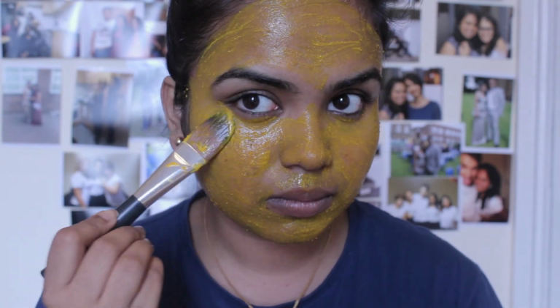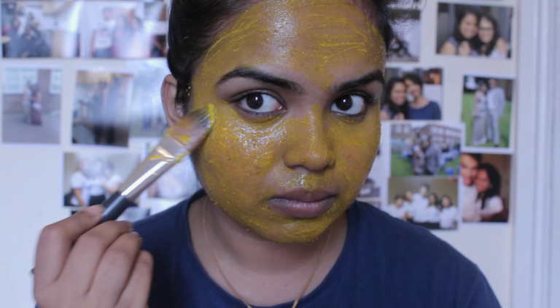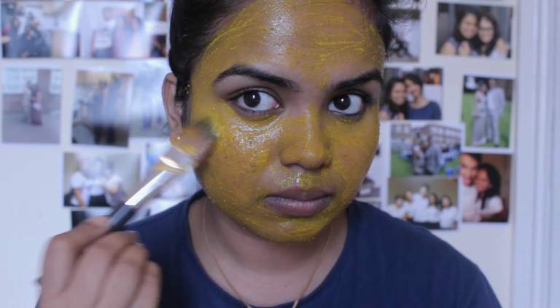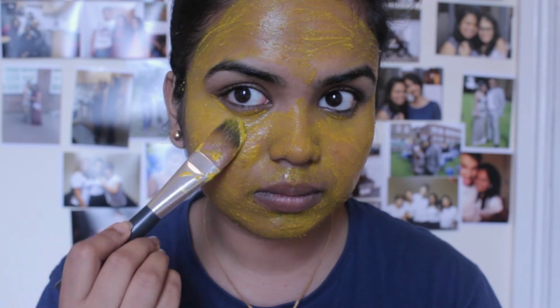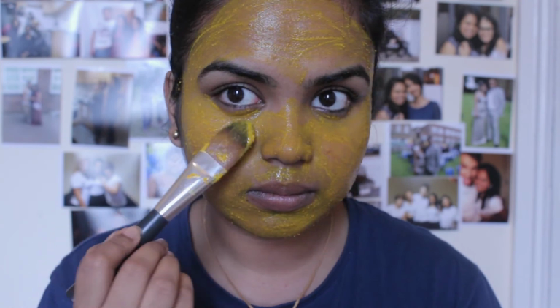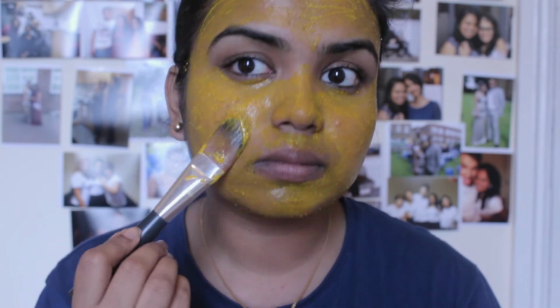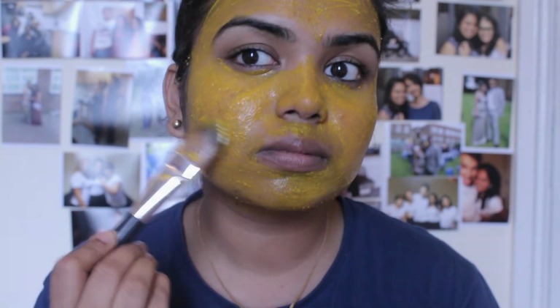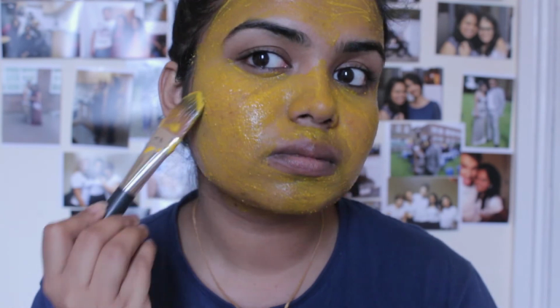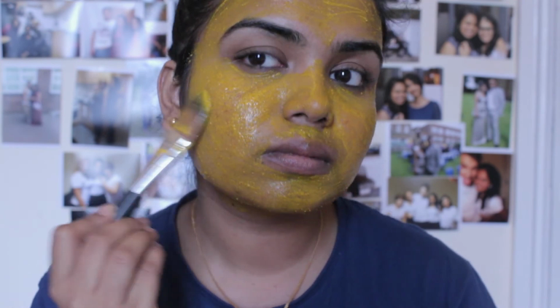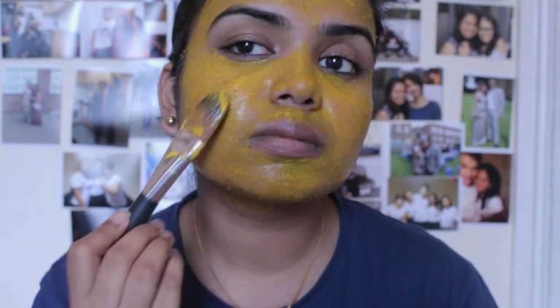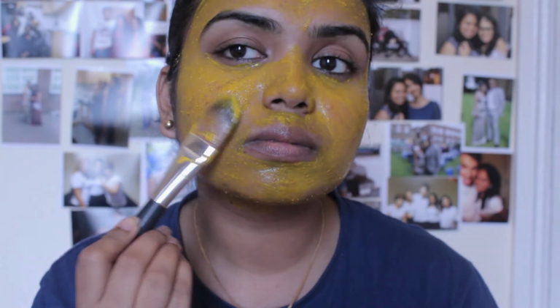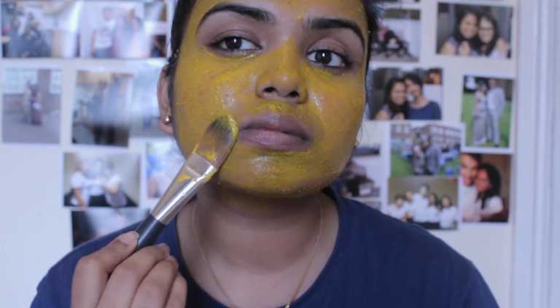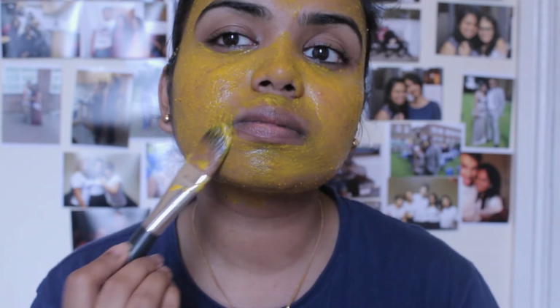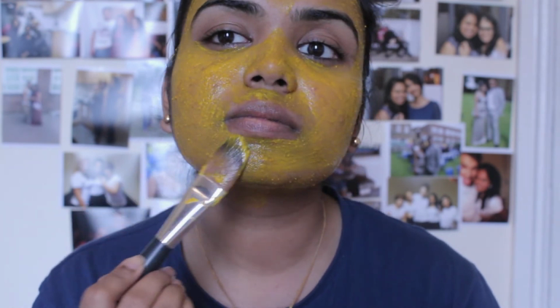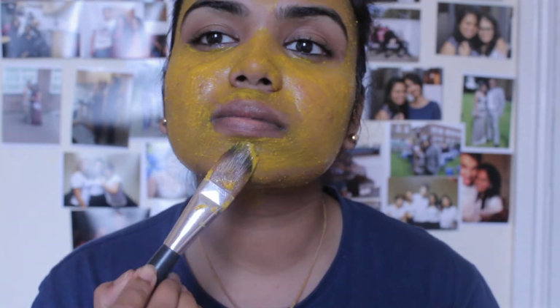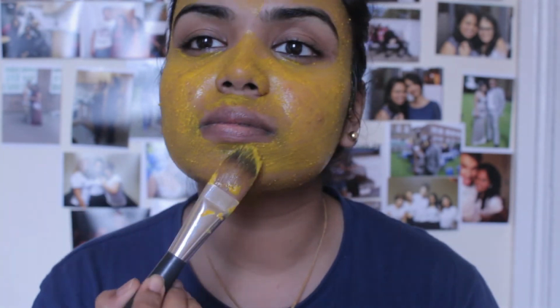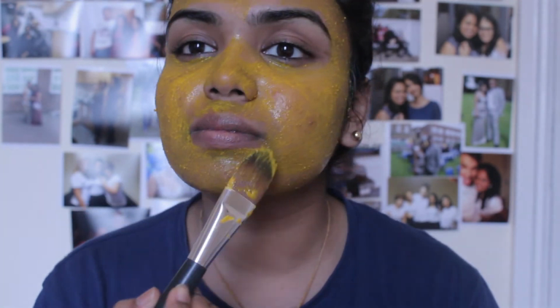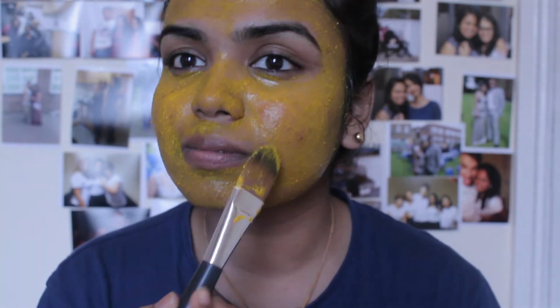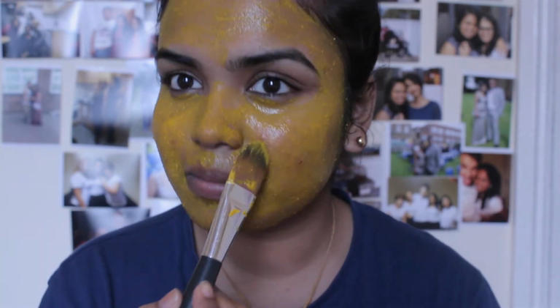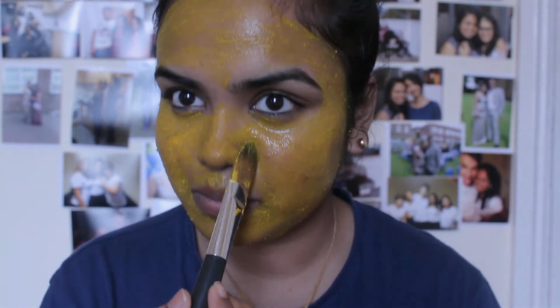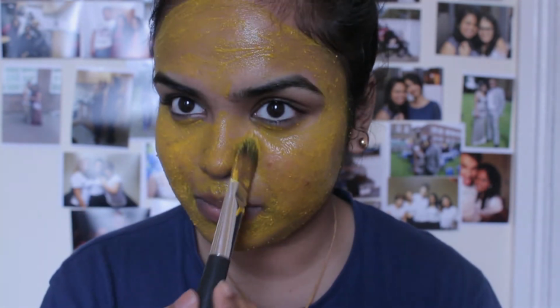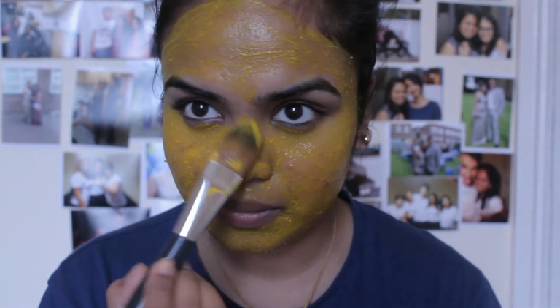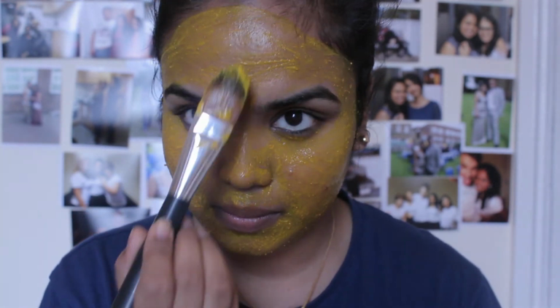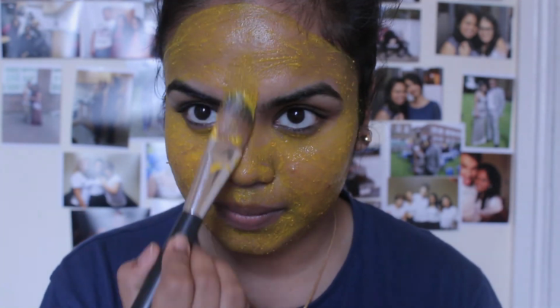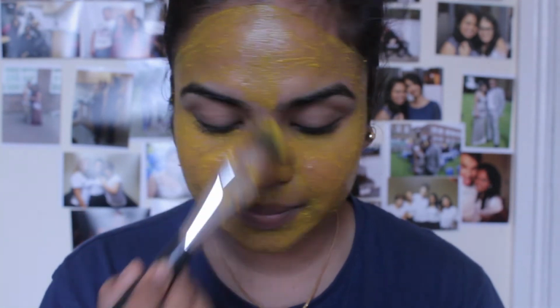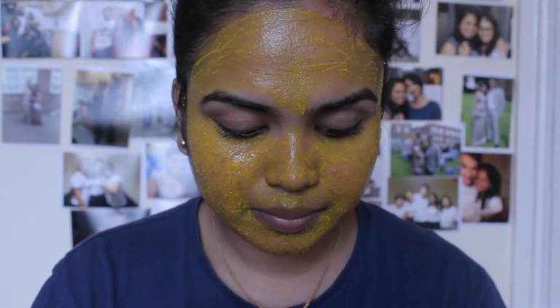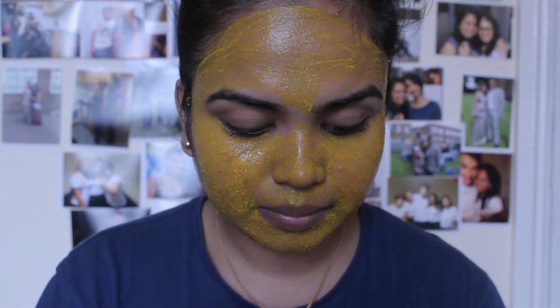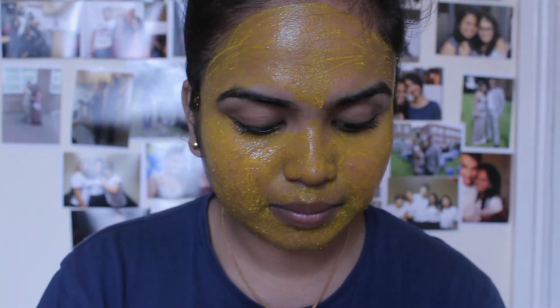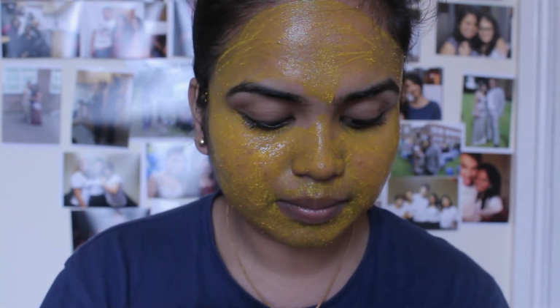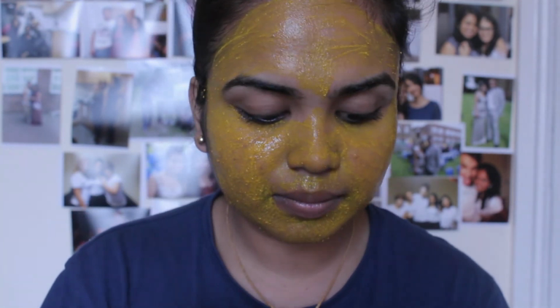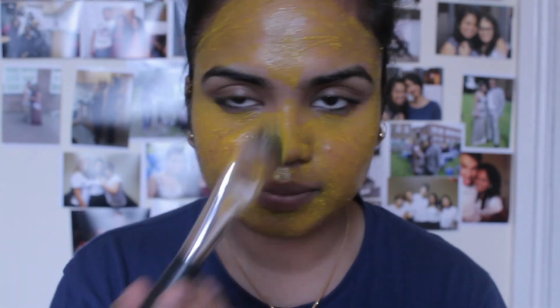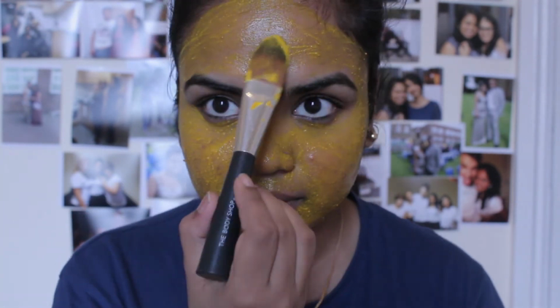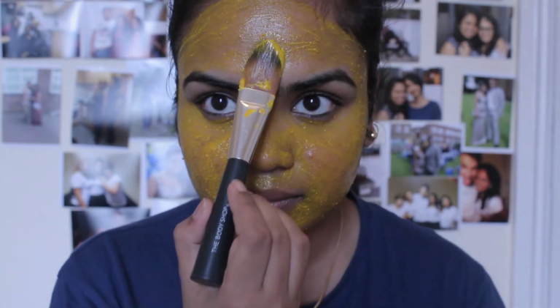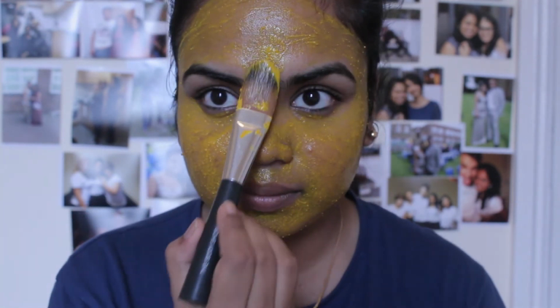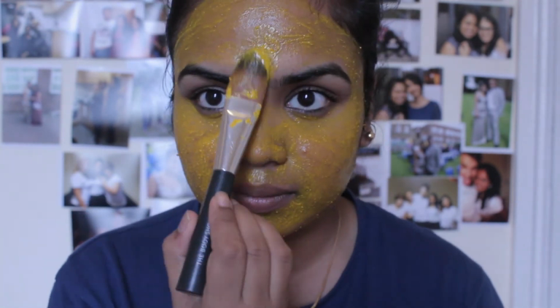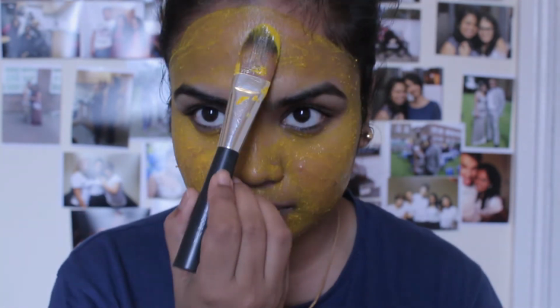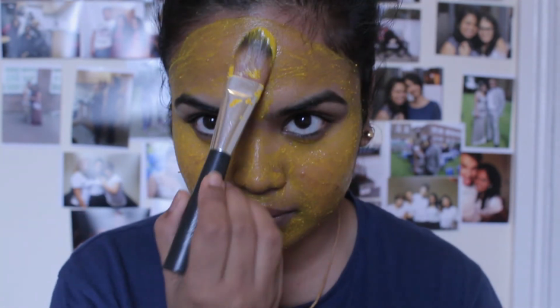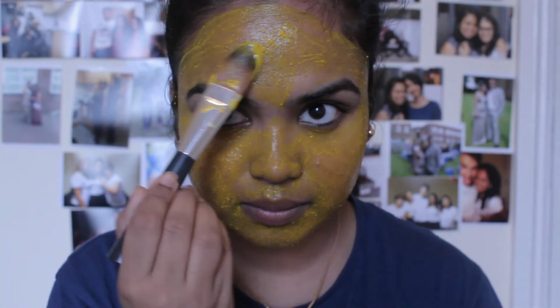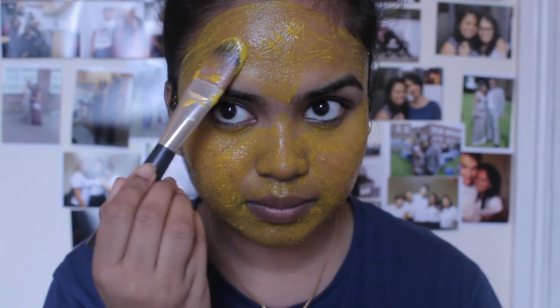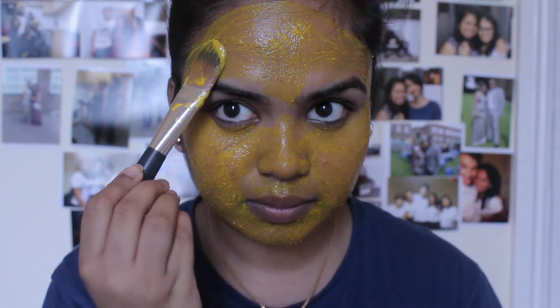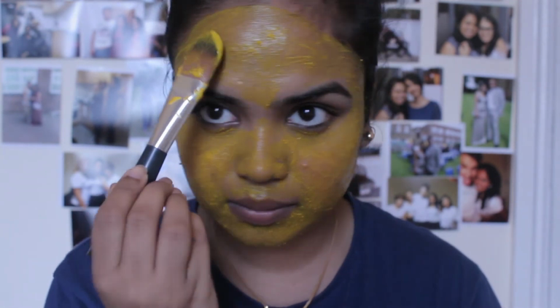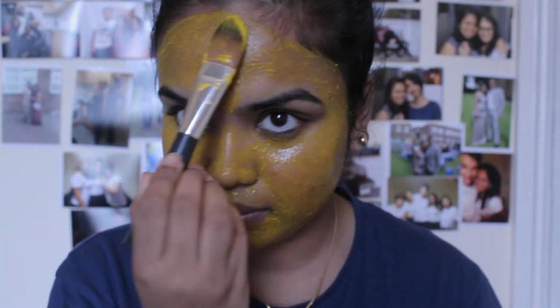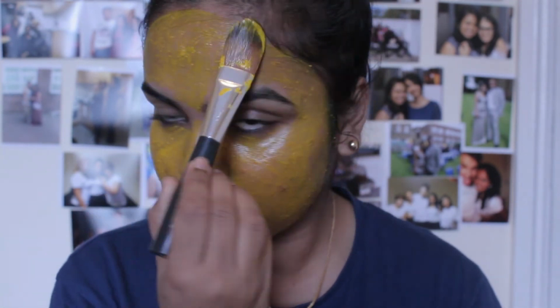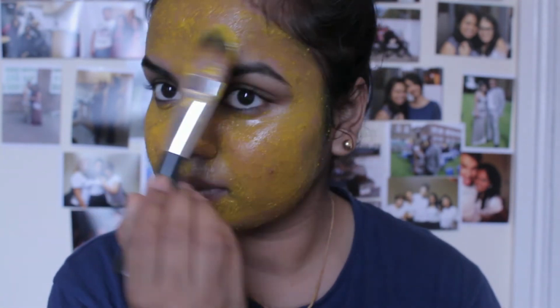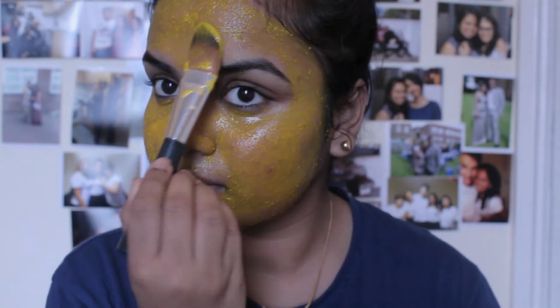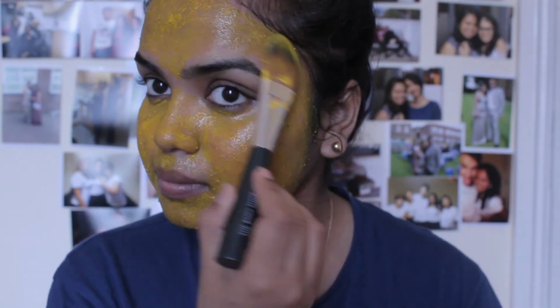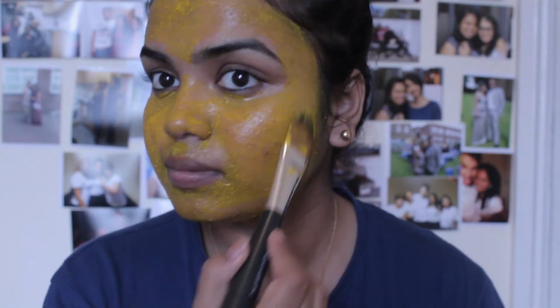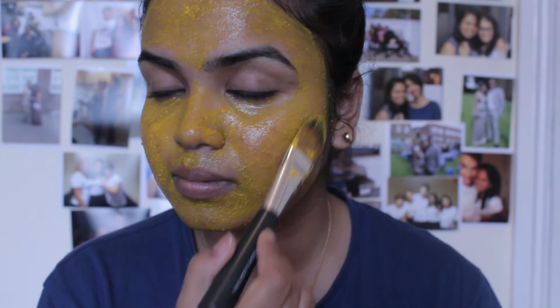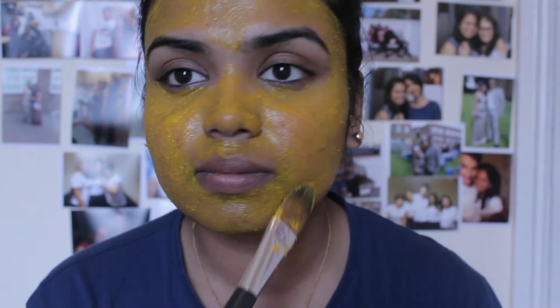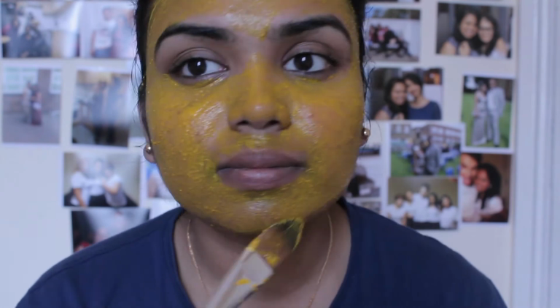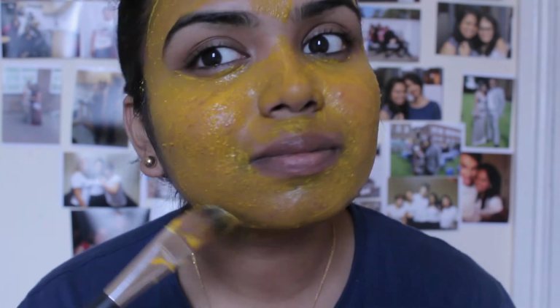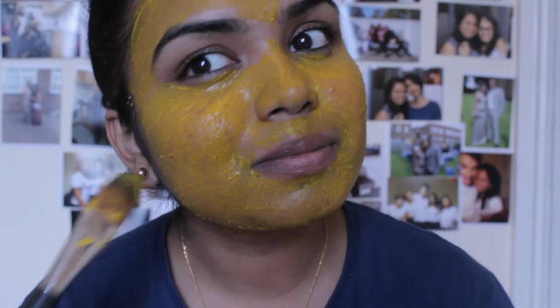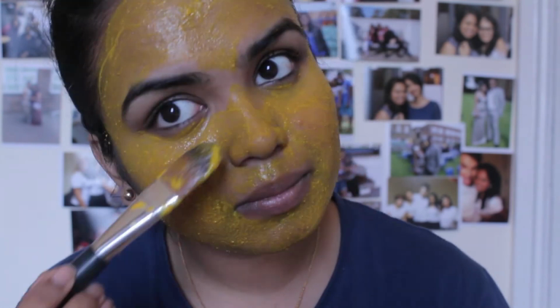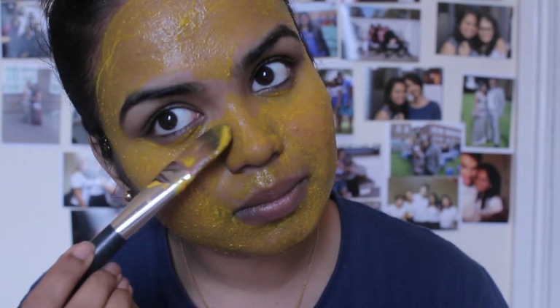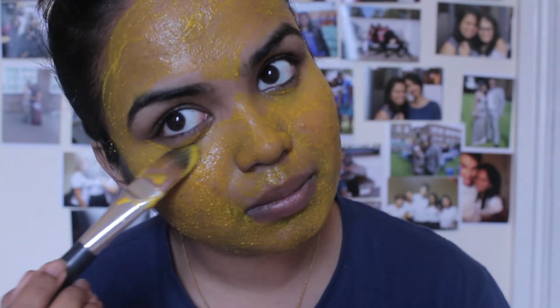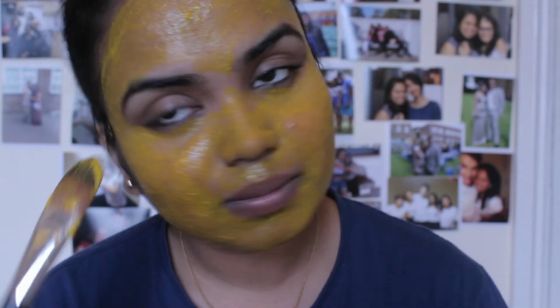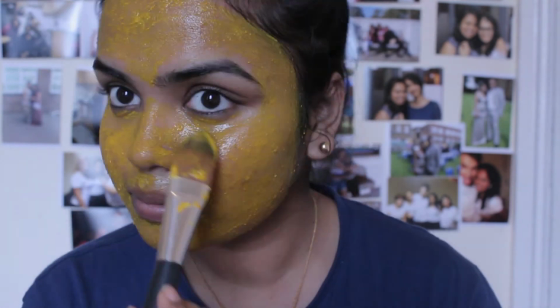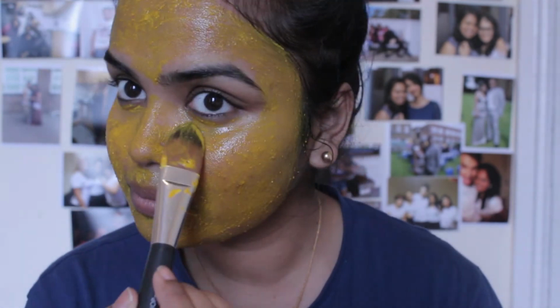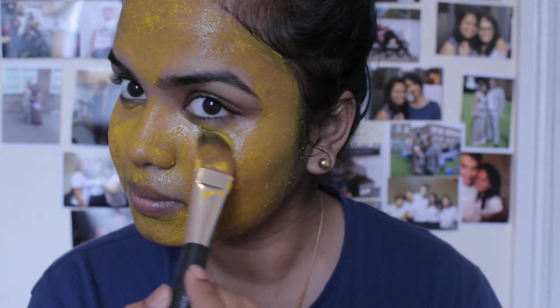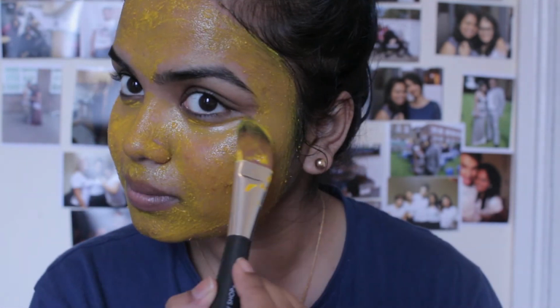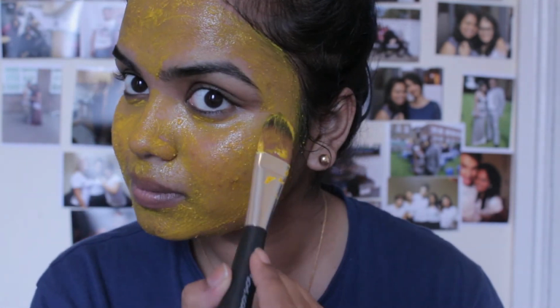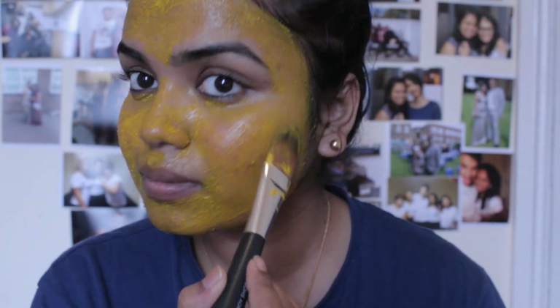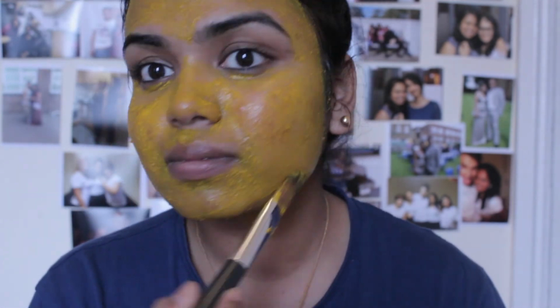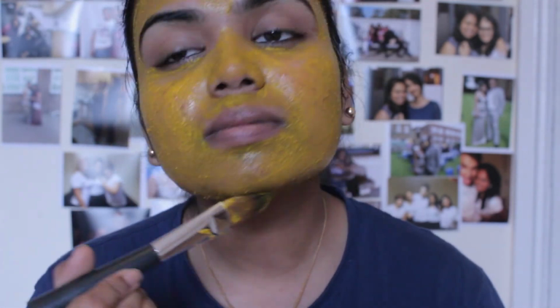If you like, you can also add a few drops of lemon, as it contains properties which help to lighten your skin.